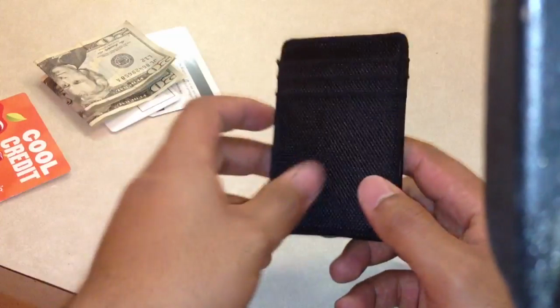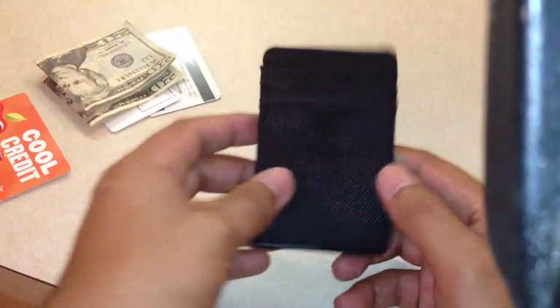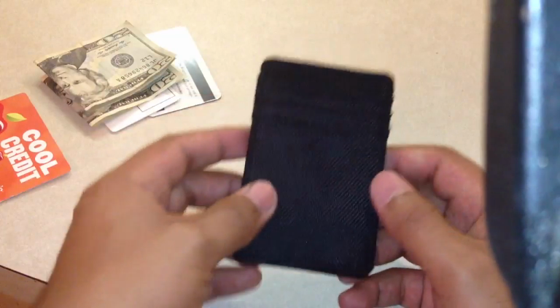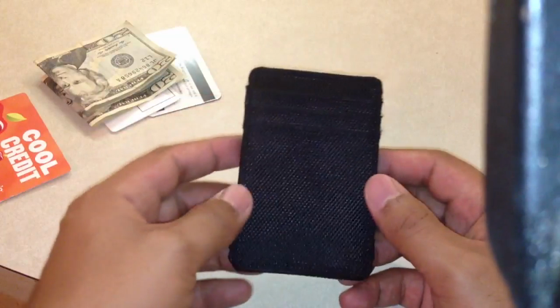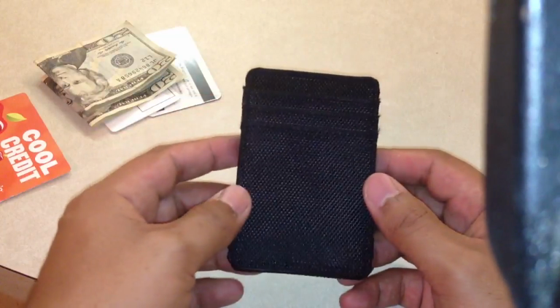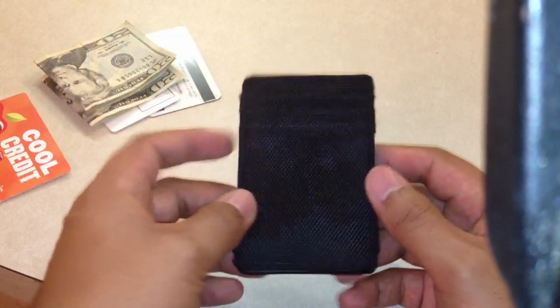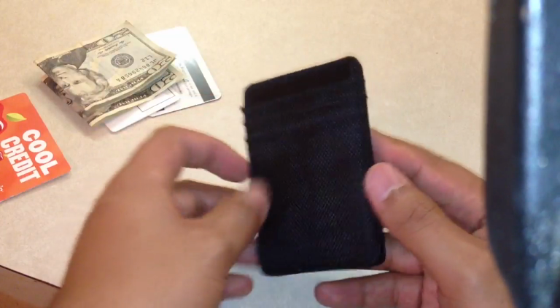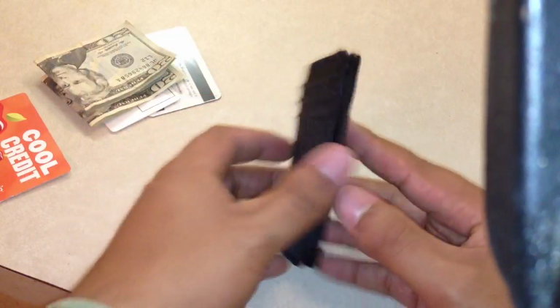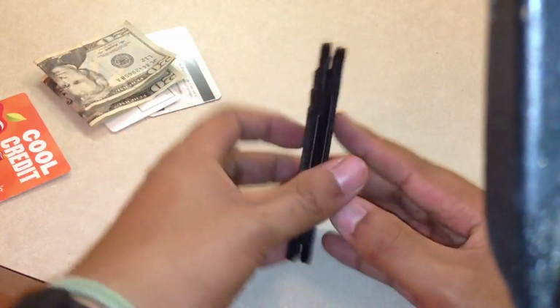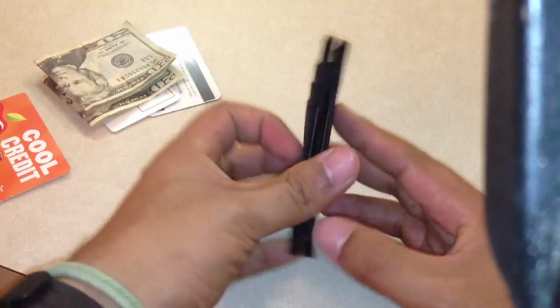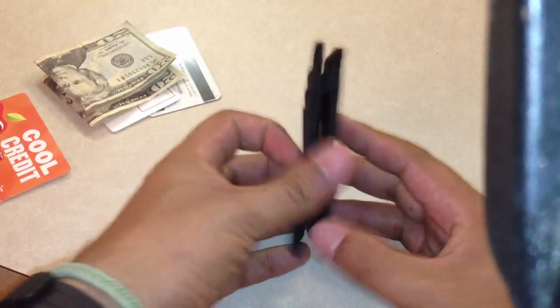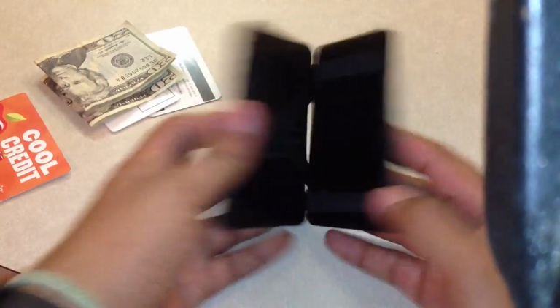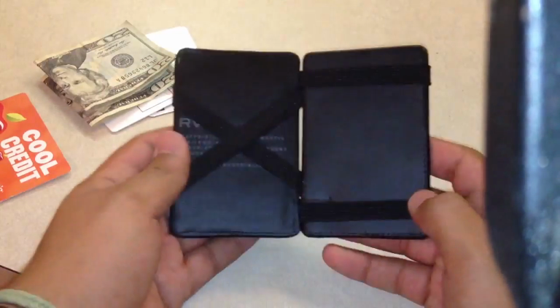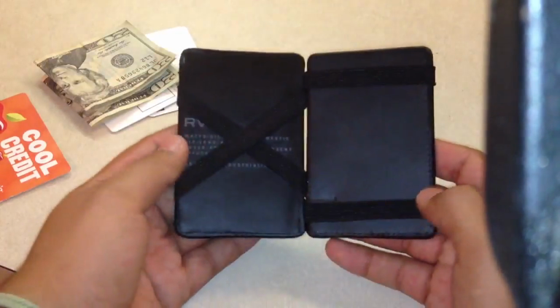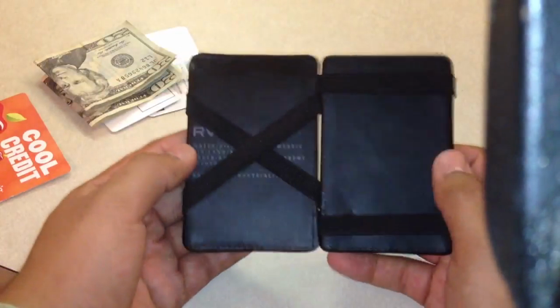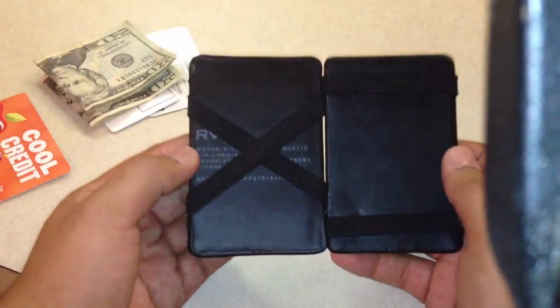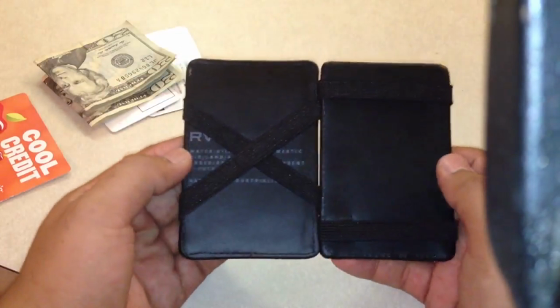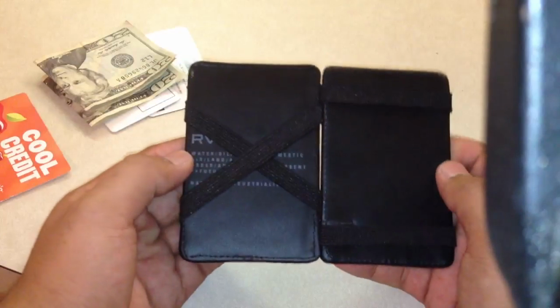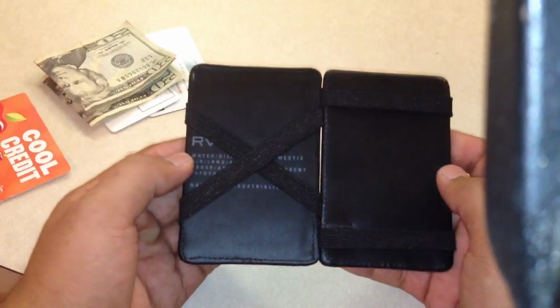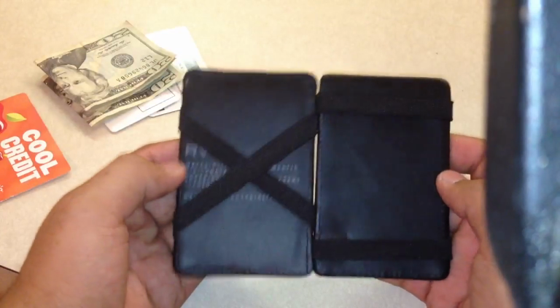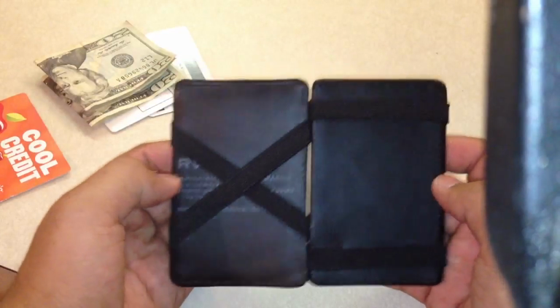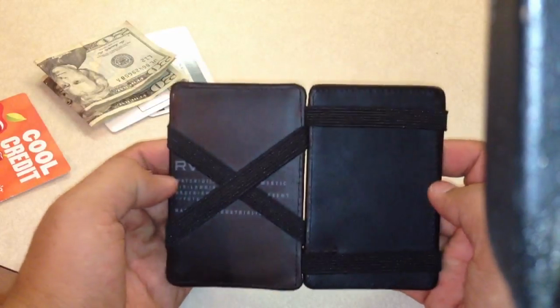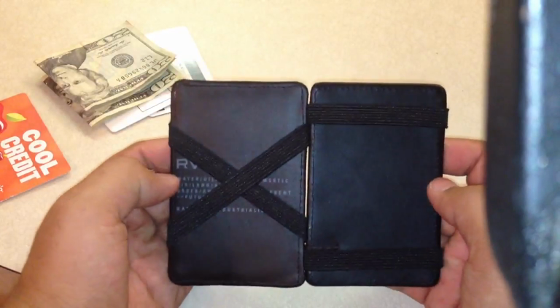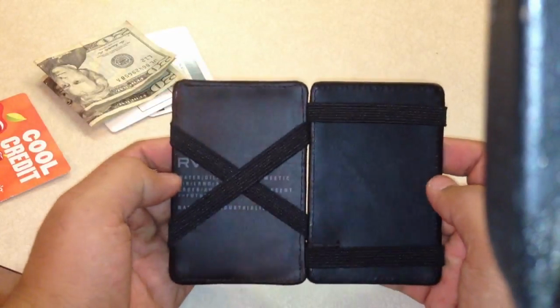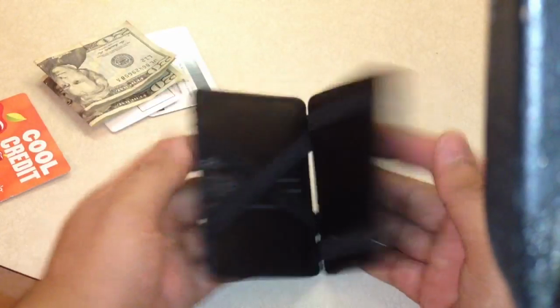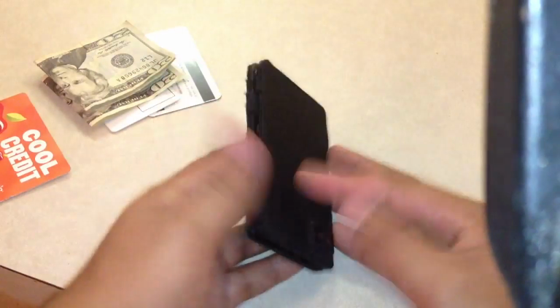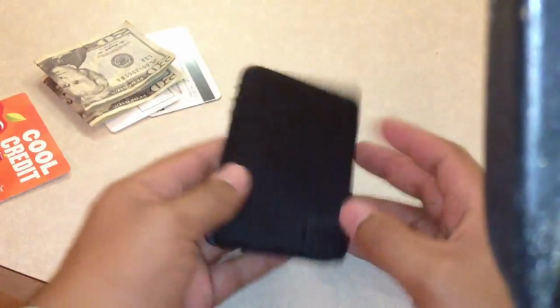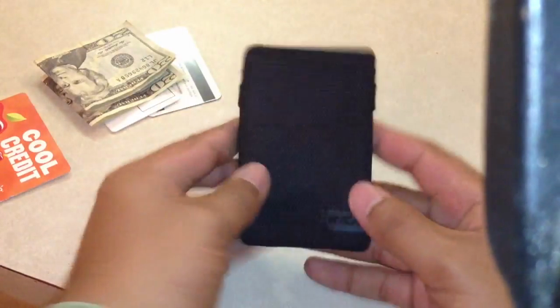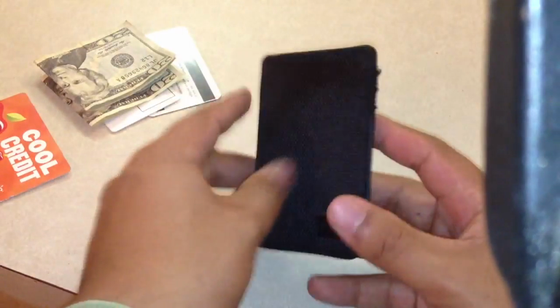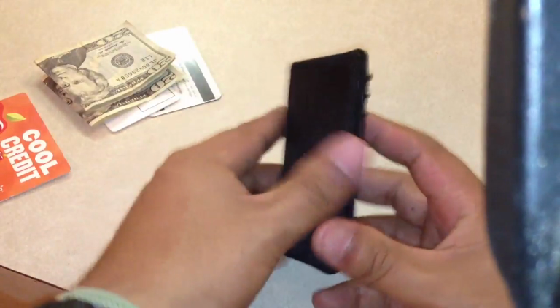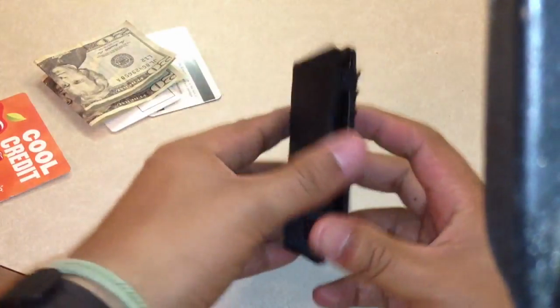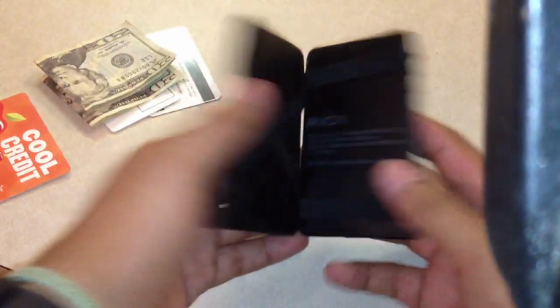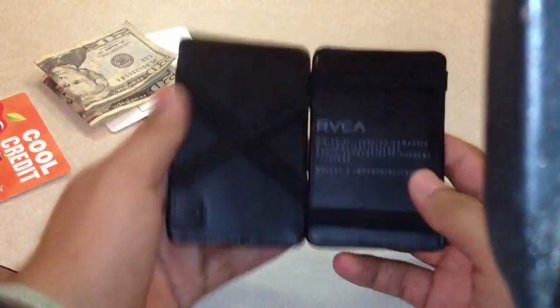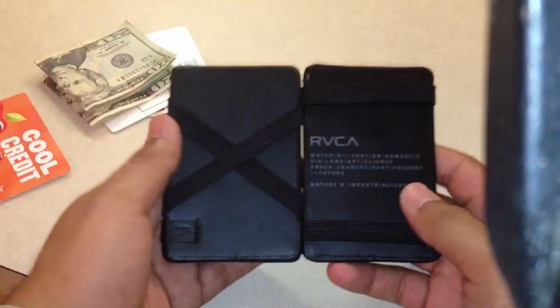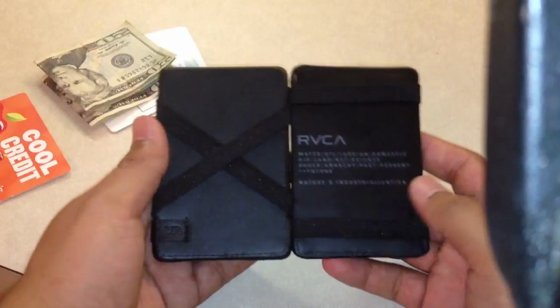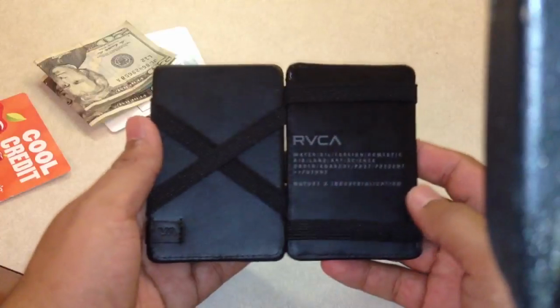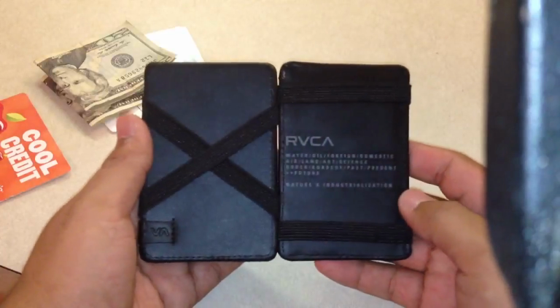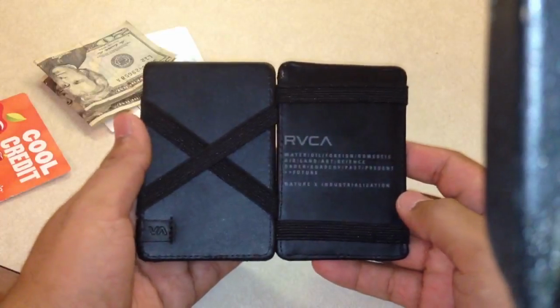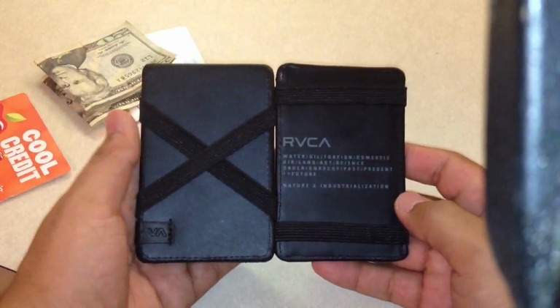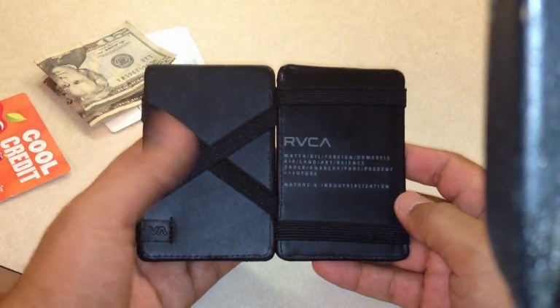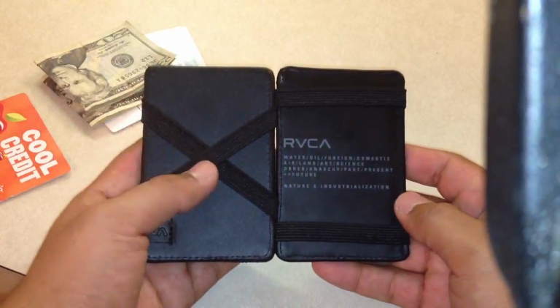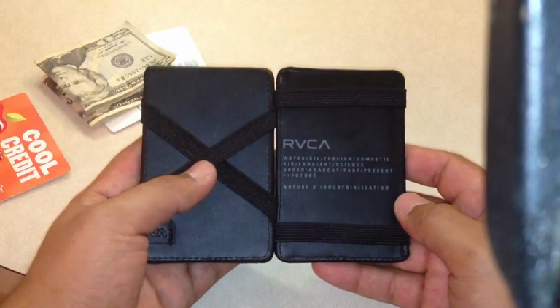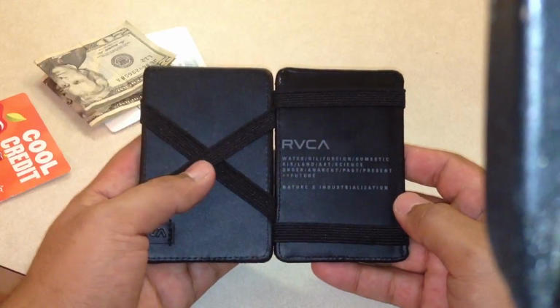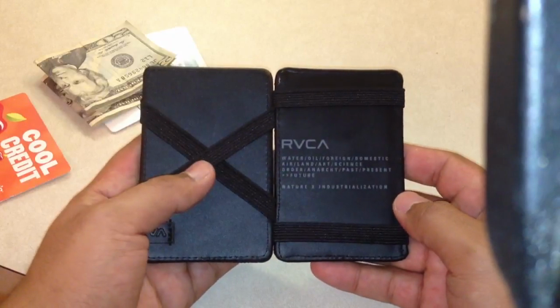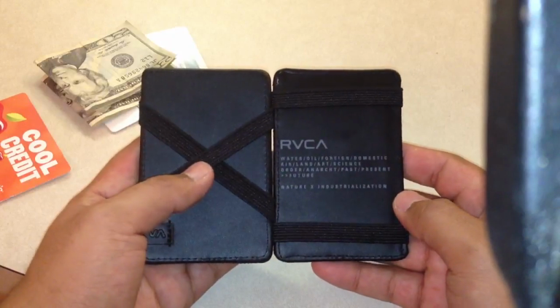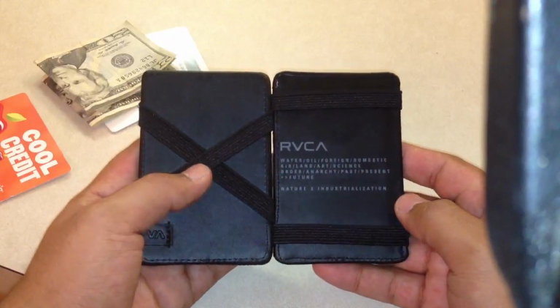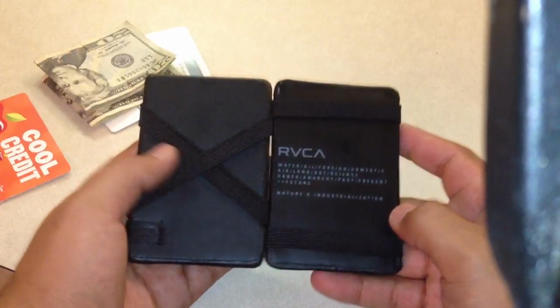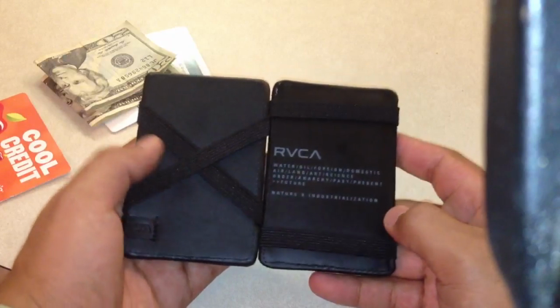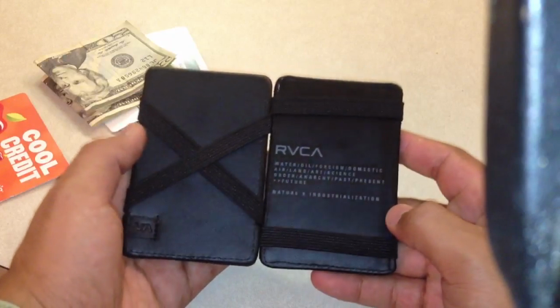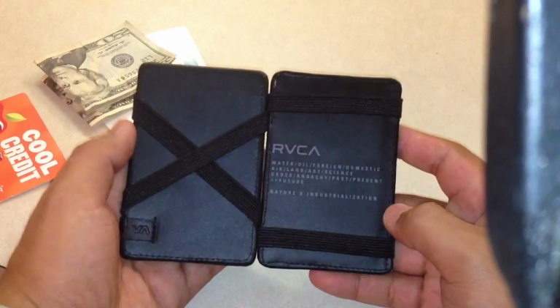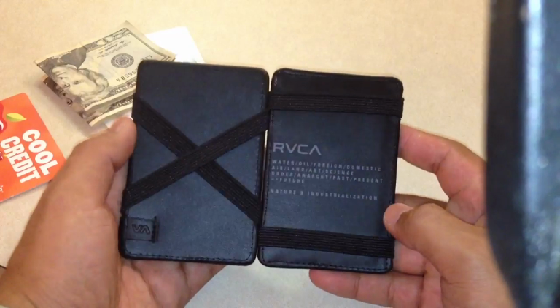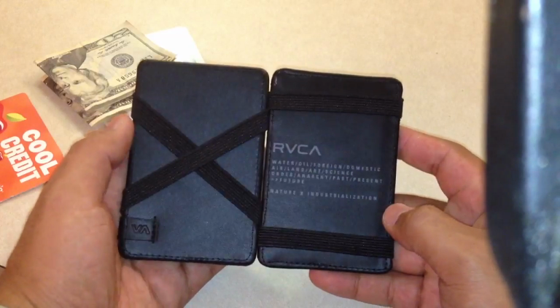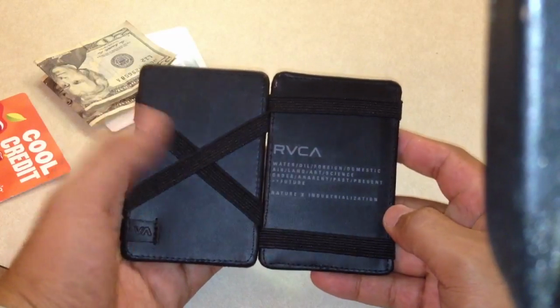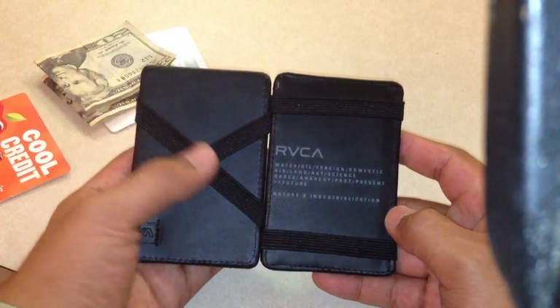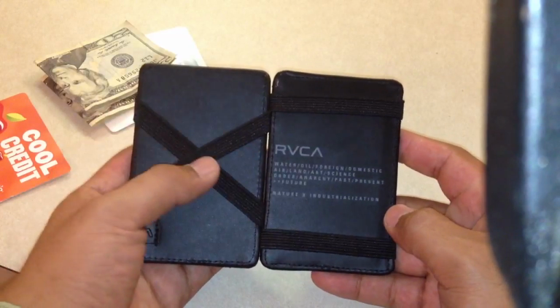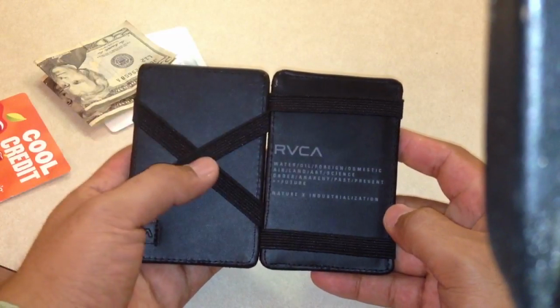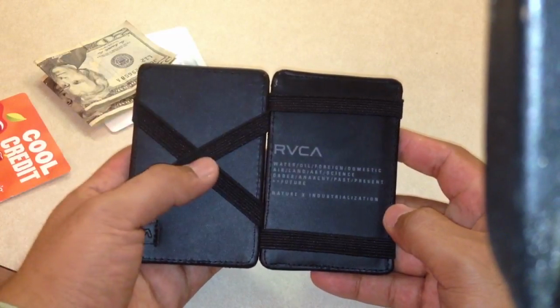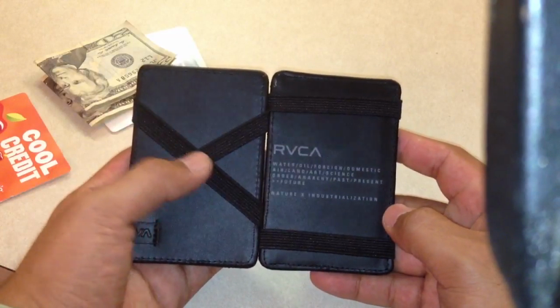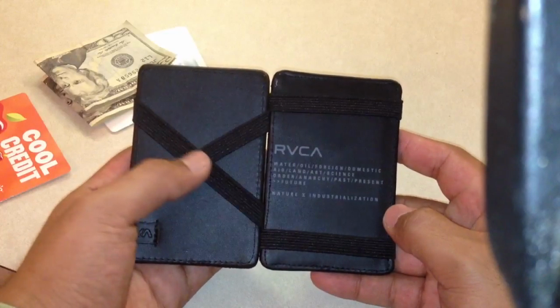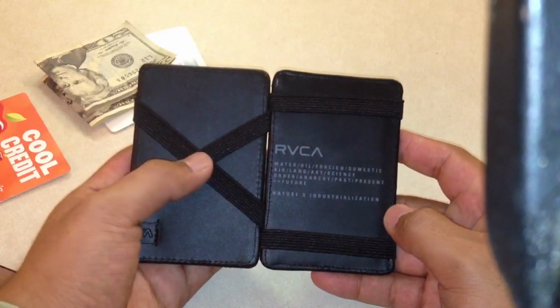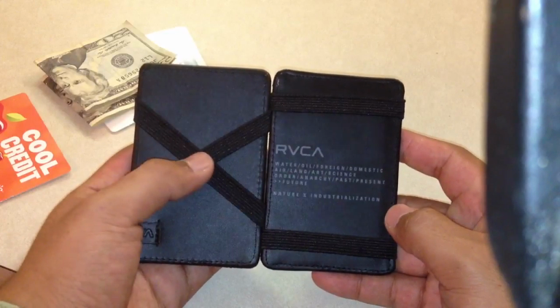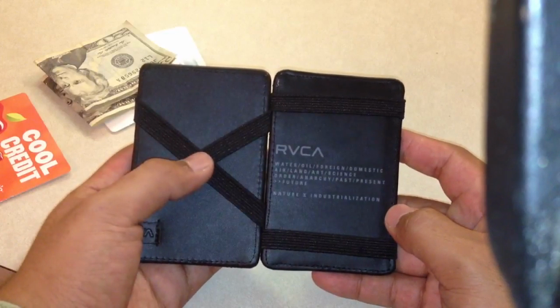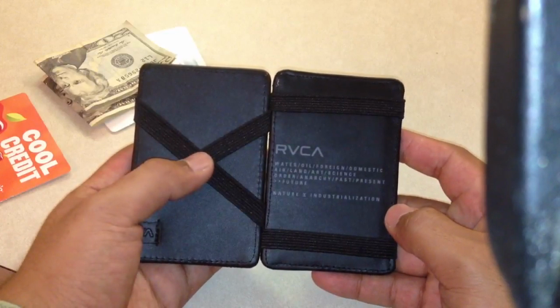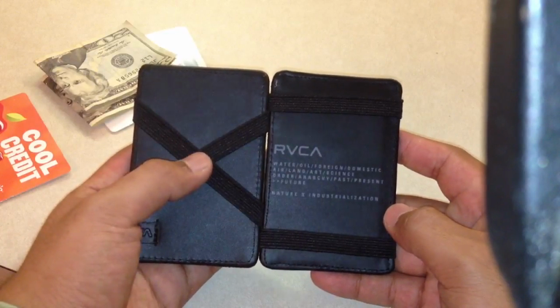I freaking love this thing. The inside is leather, and the company is RVCA — I guess it's a skateboard apparel company.